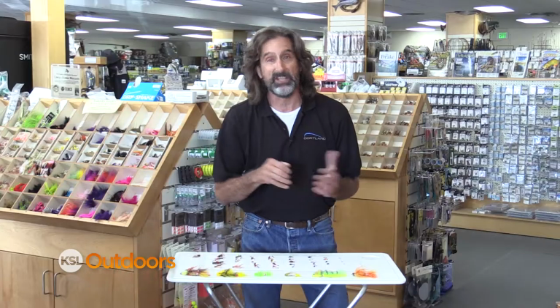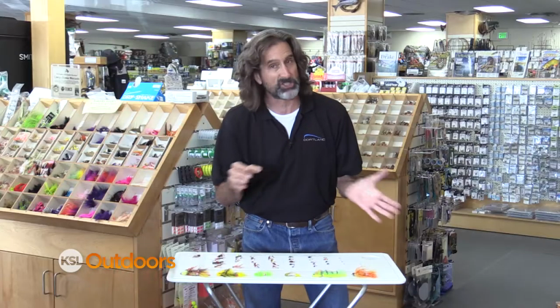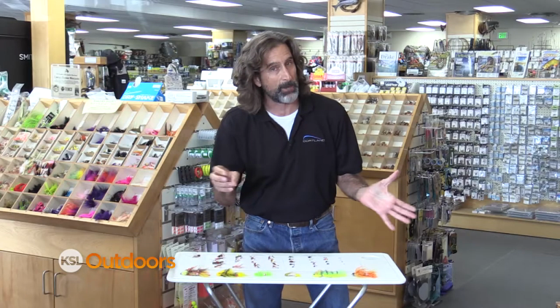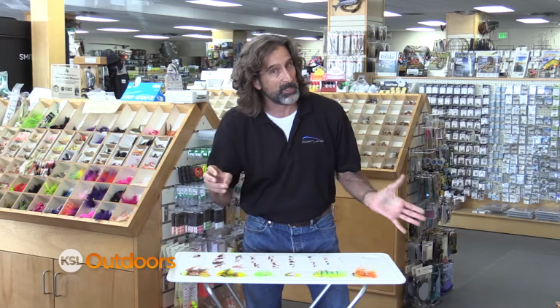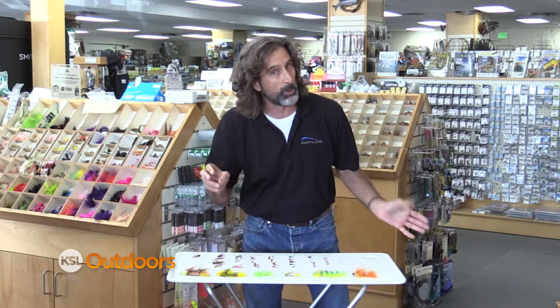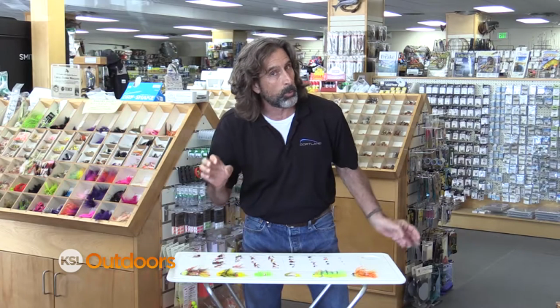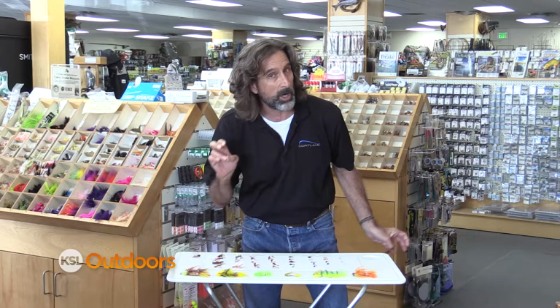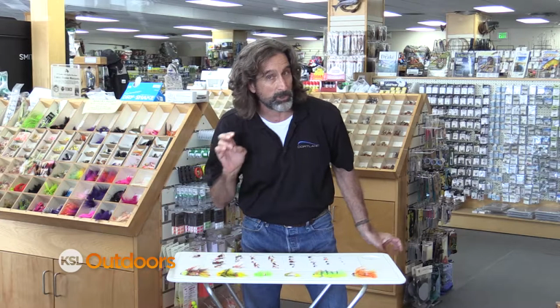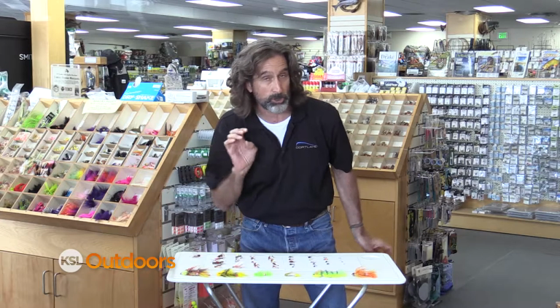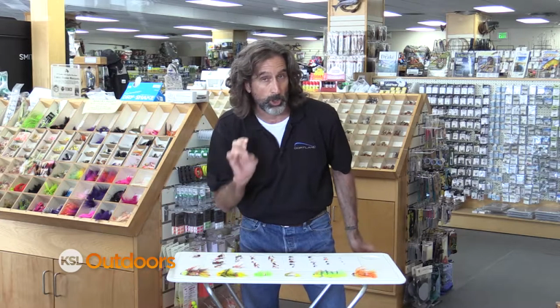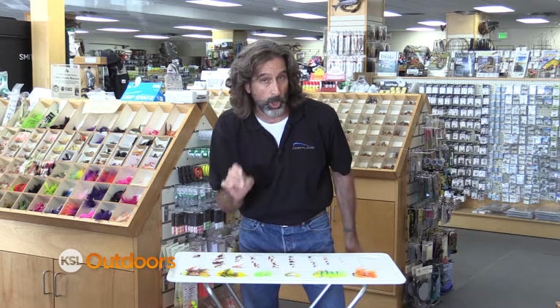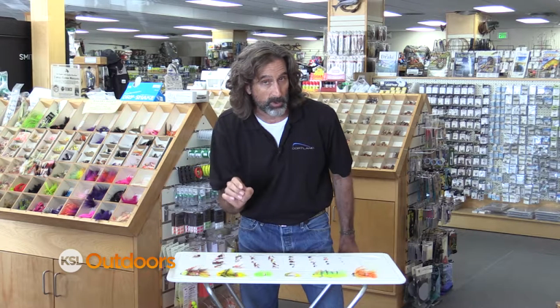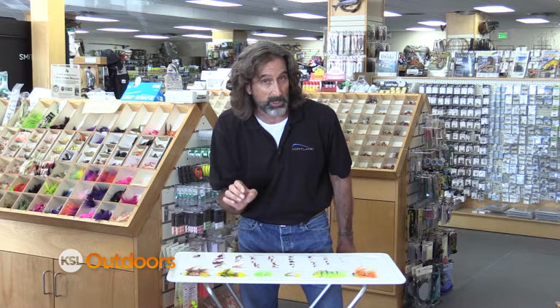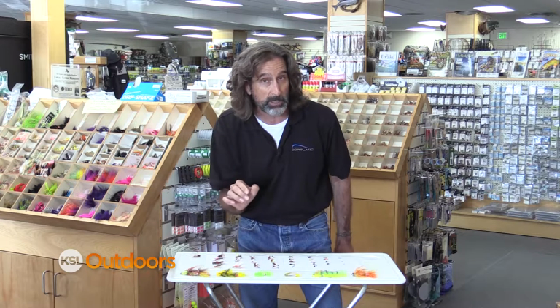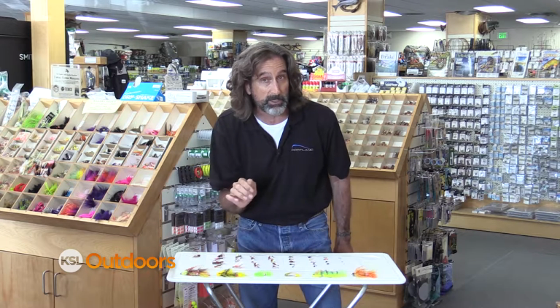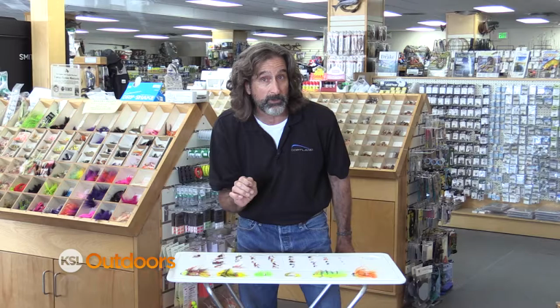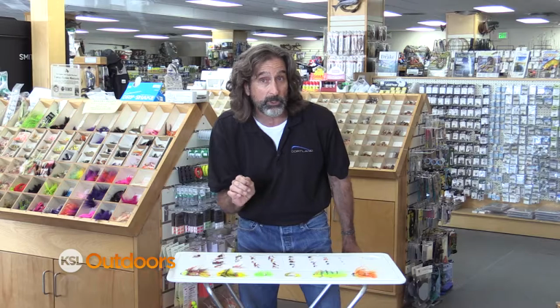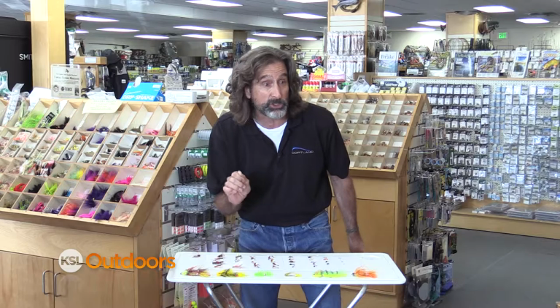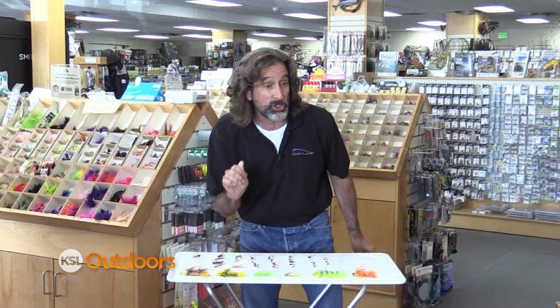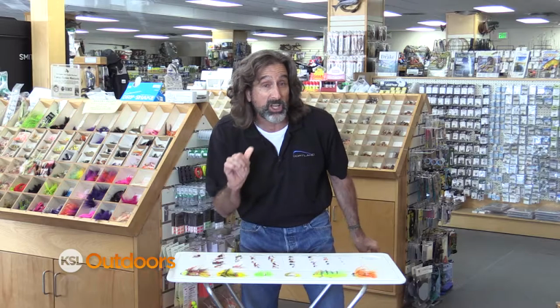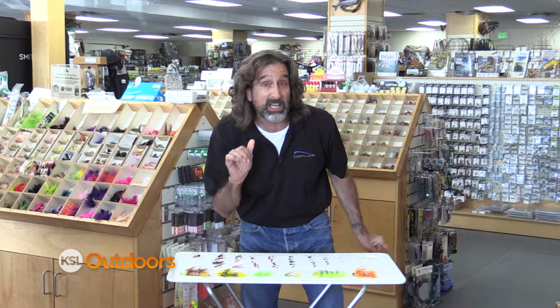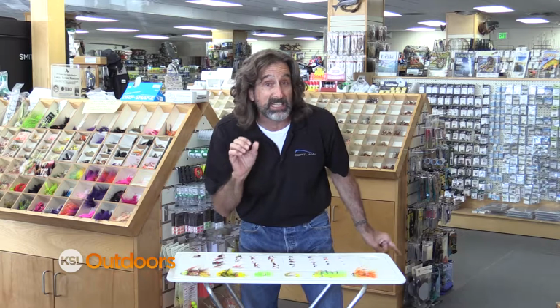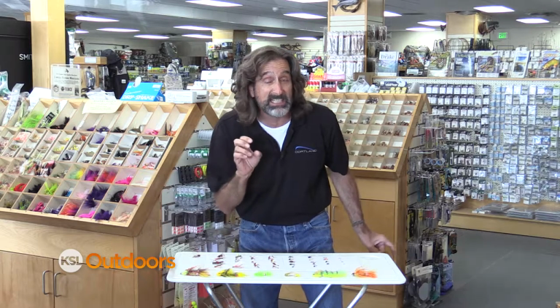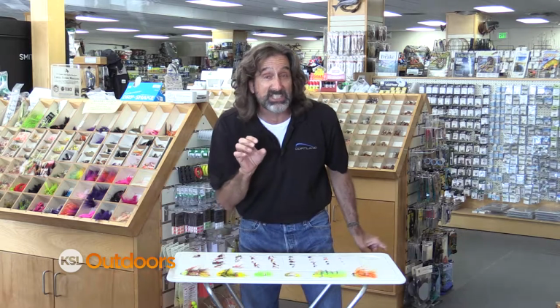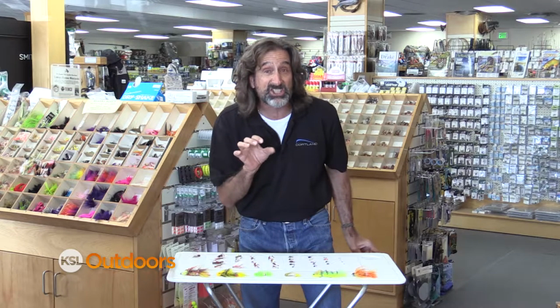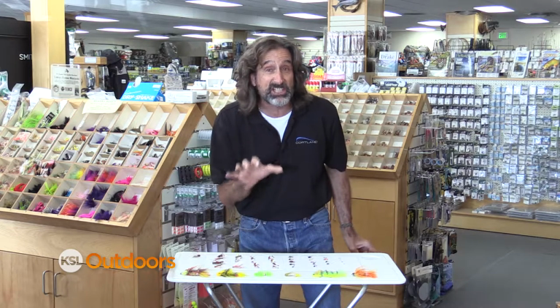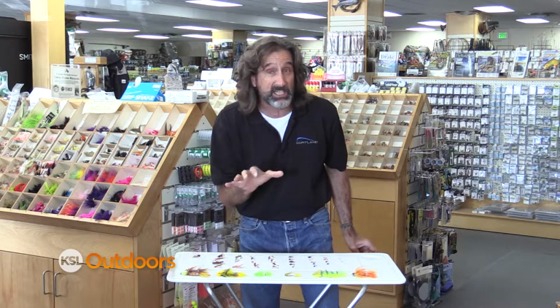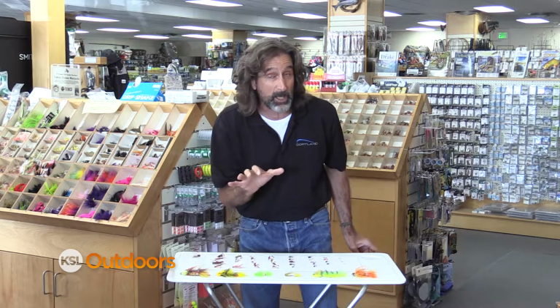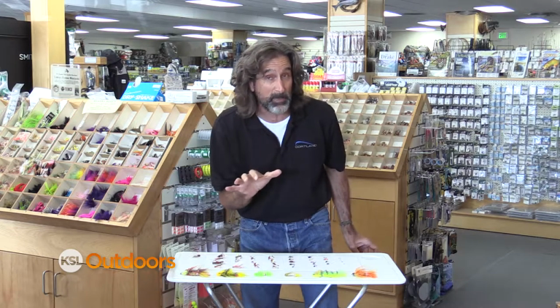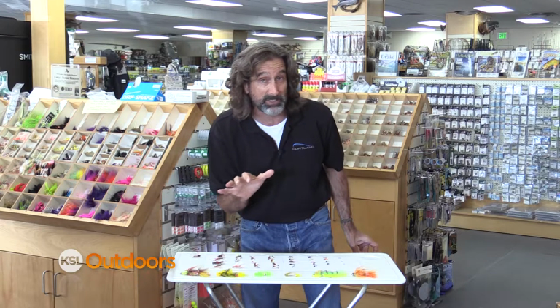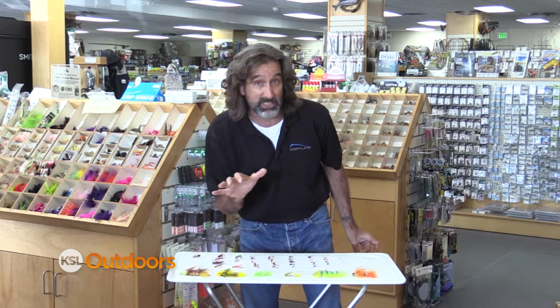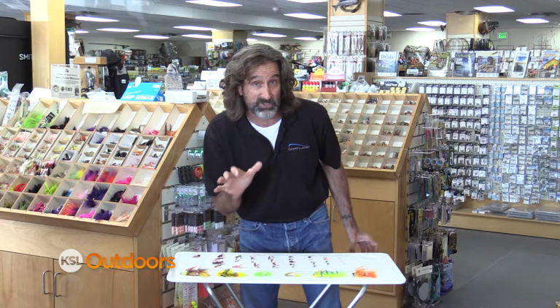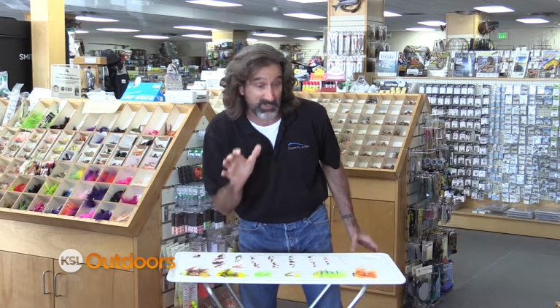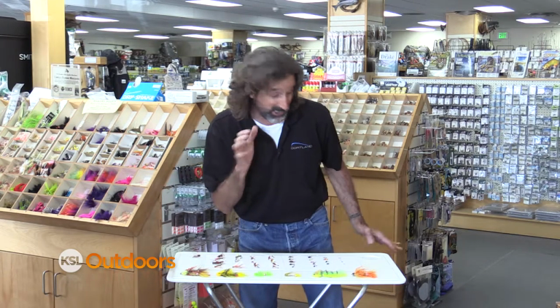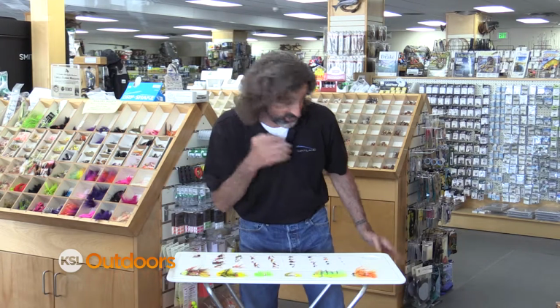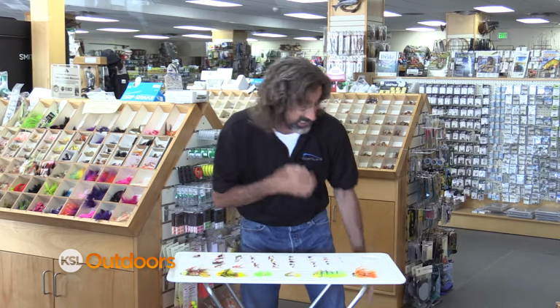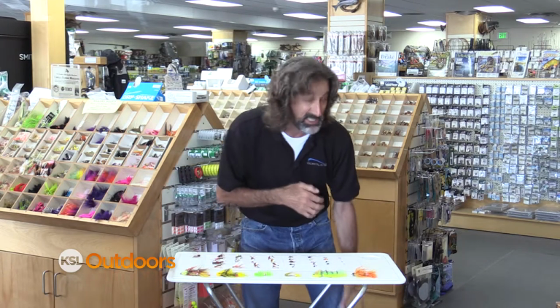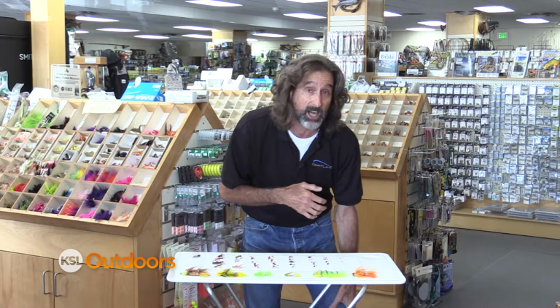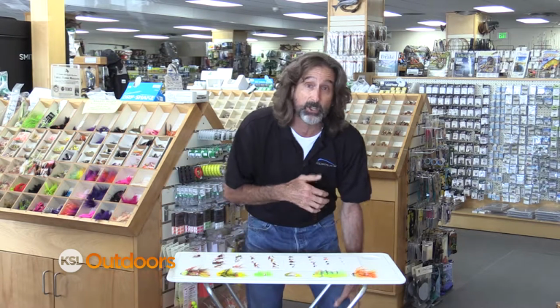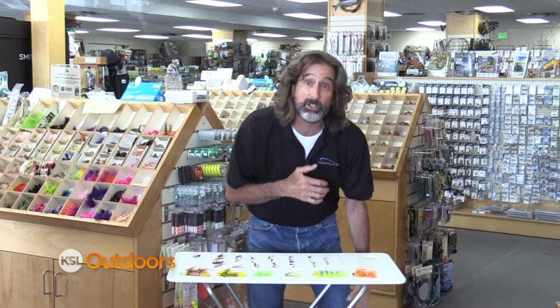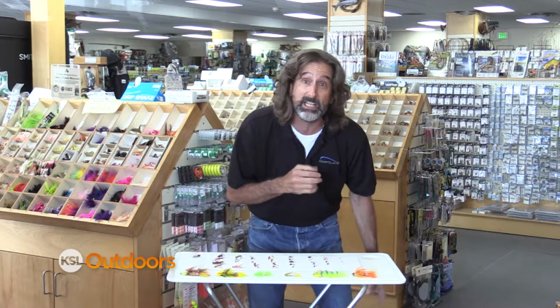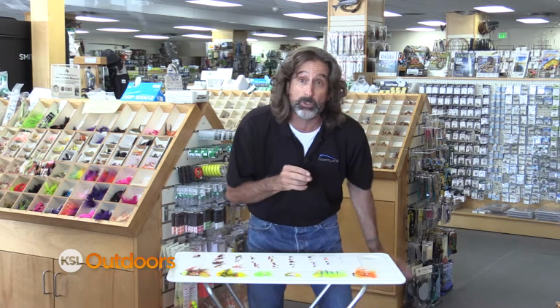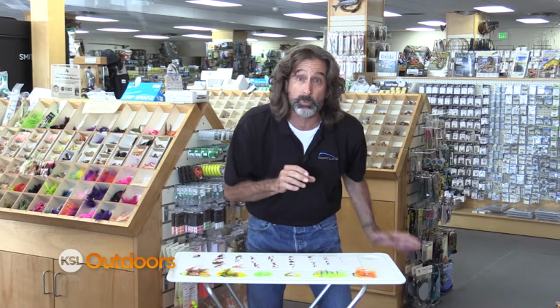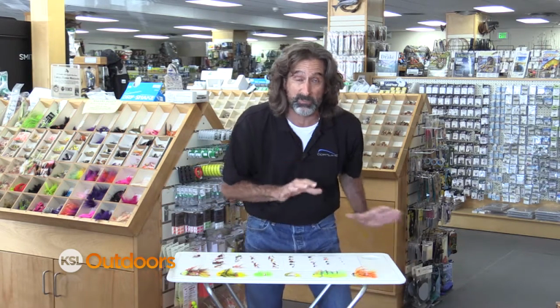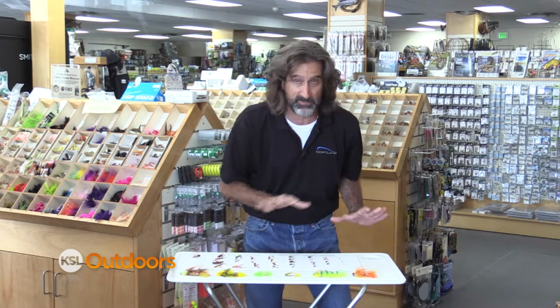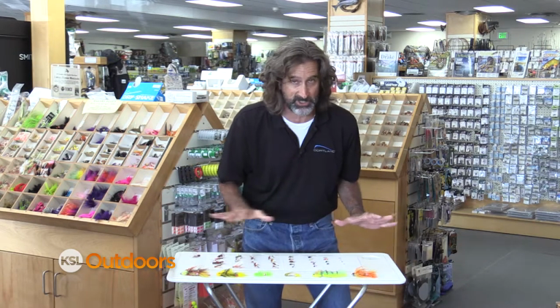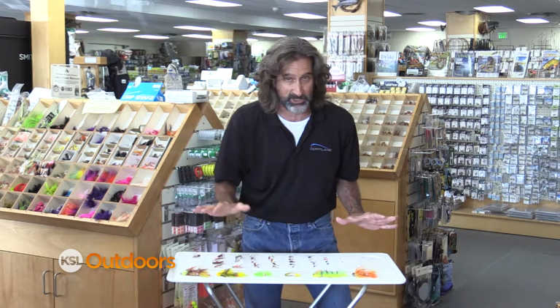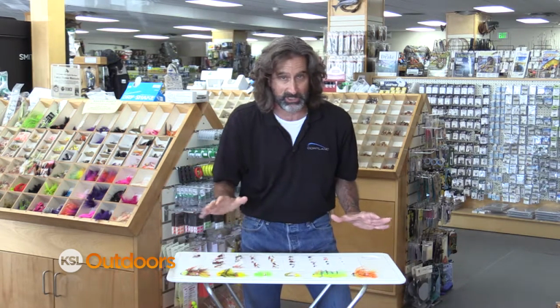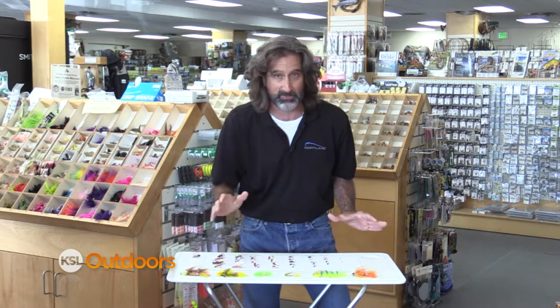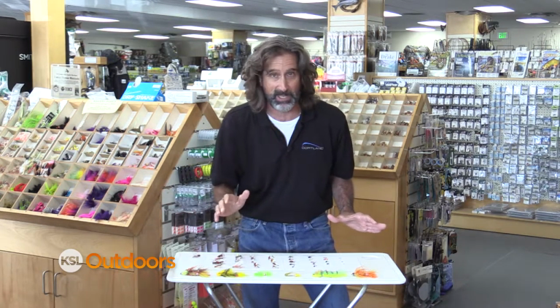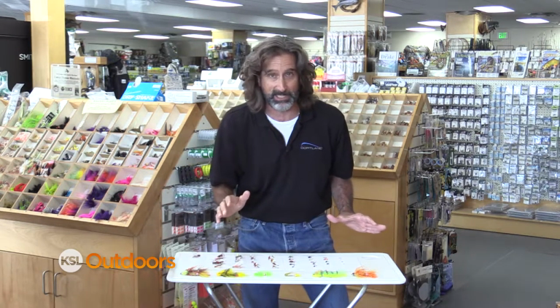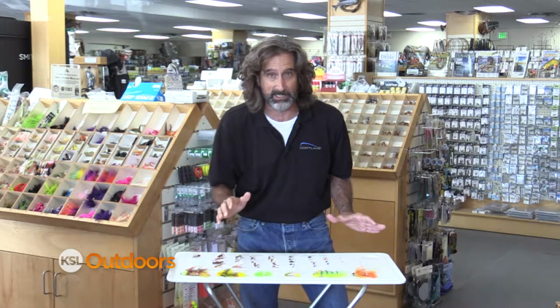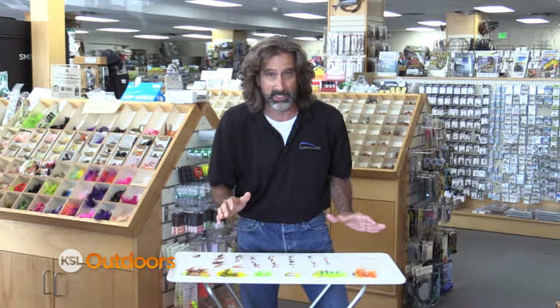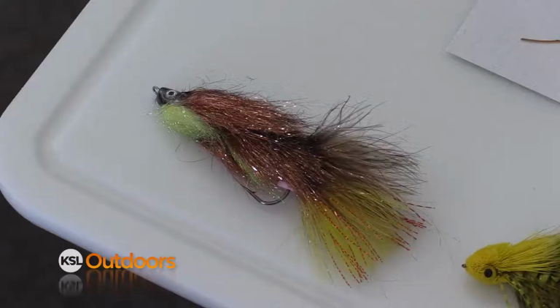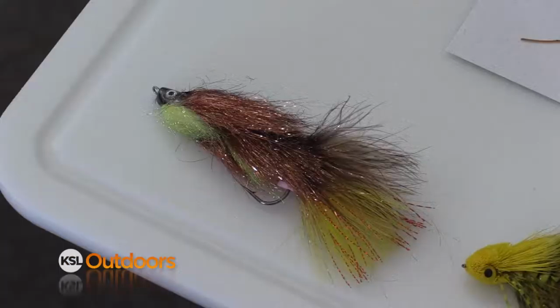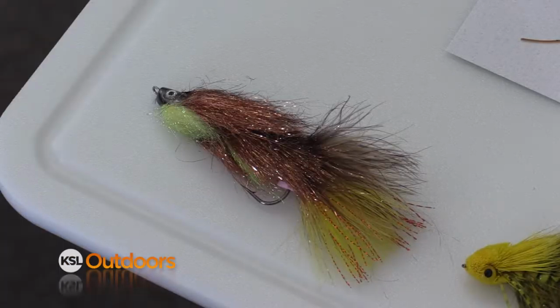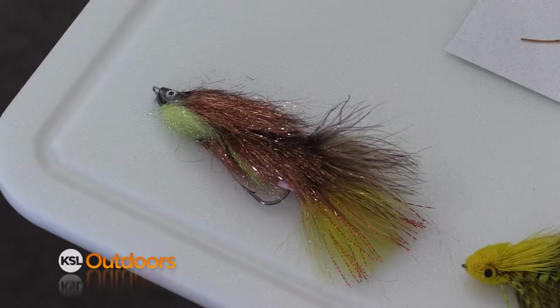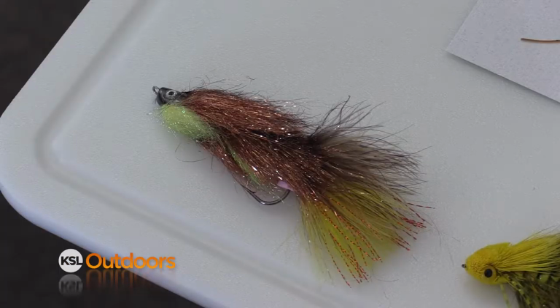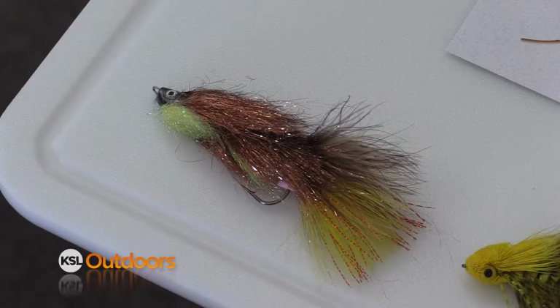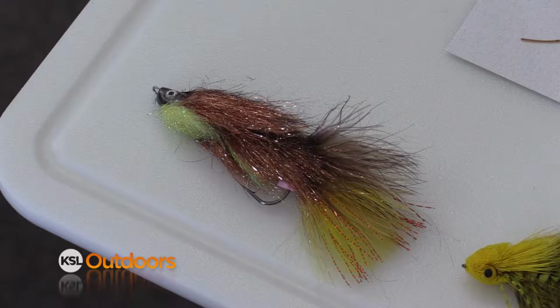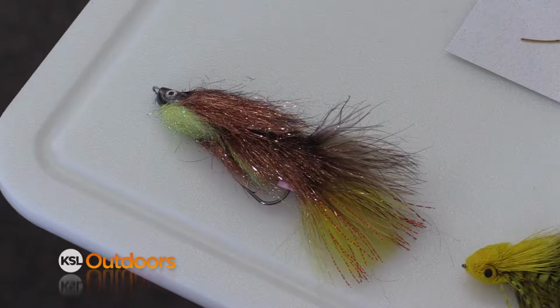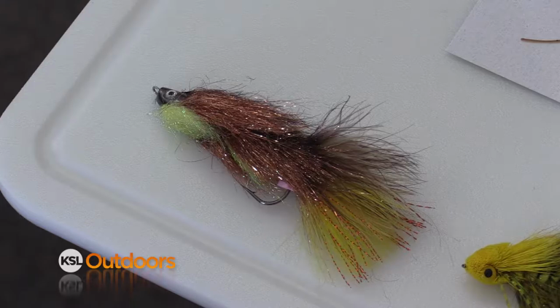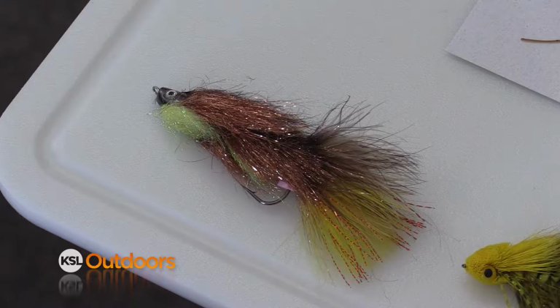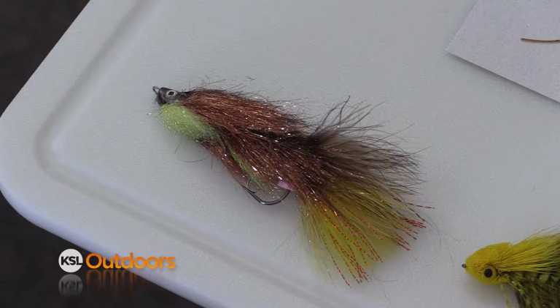This time of year the water is low and clear though, so you're gonna need to sneak up on these fish. Get down on your knees when you're fishing these flies. And don't forget a streamer.